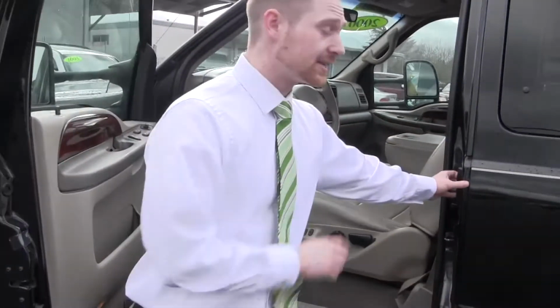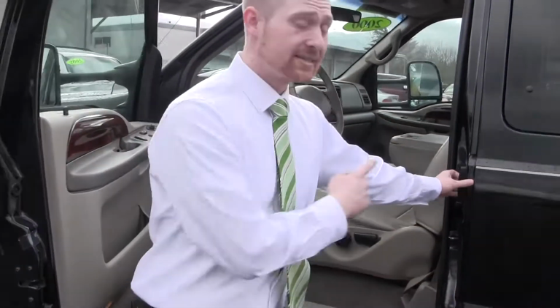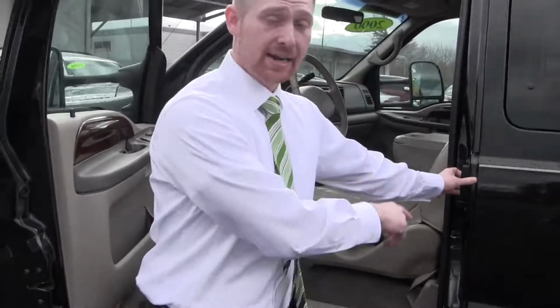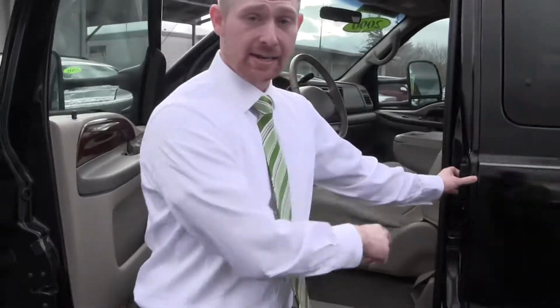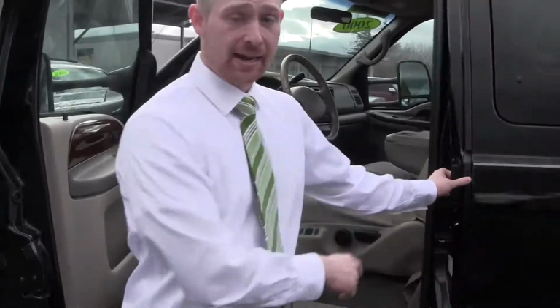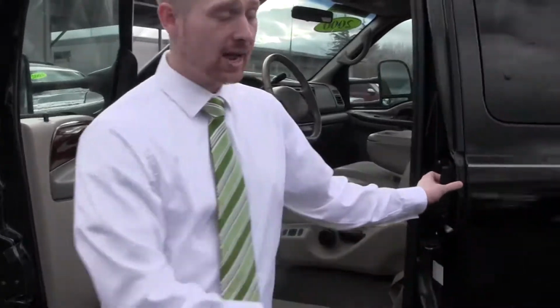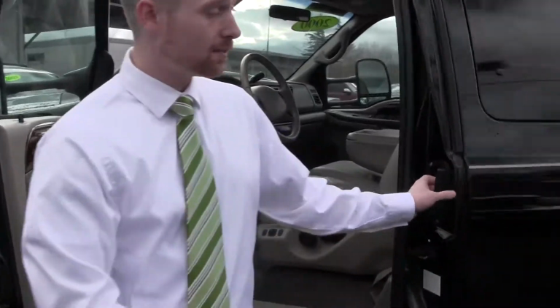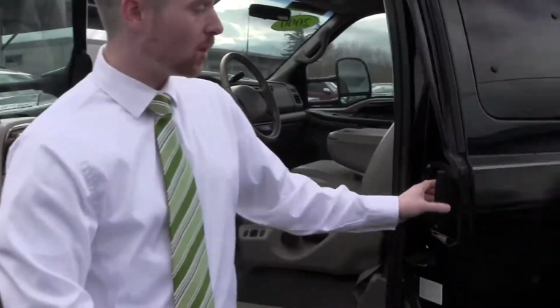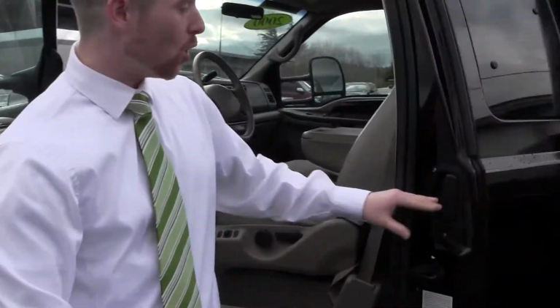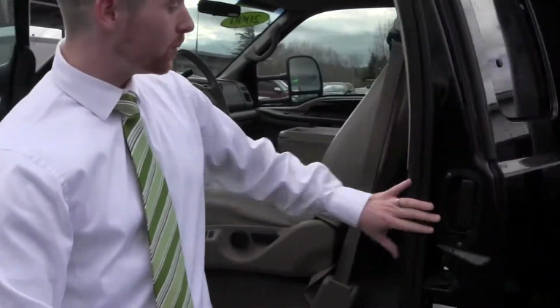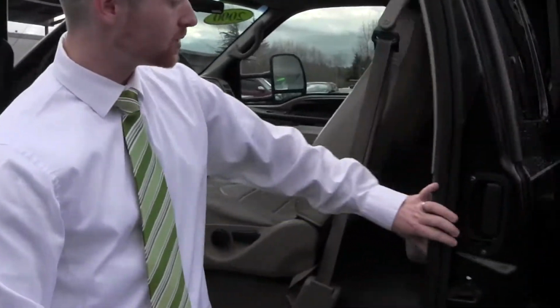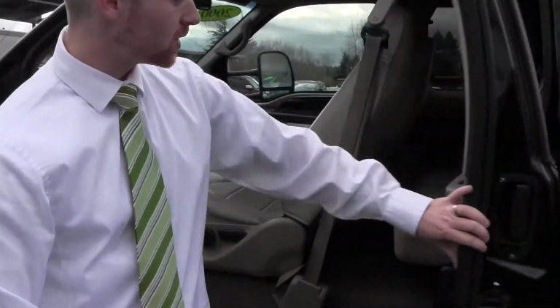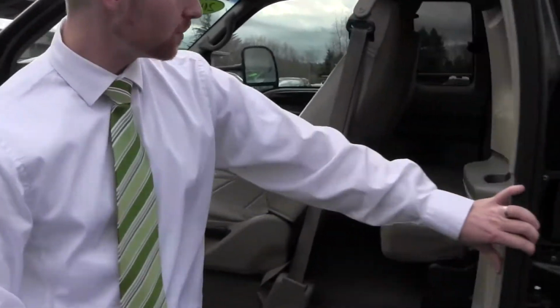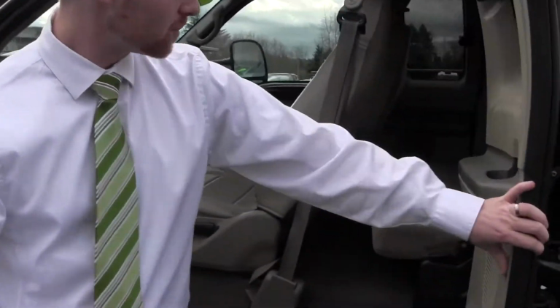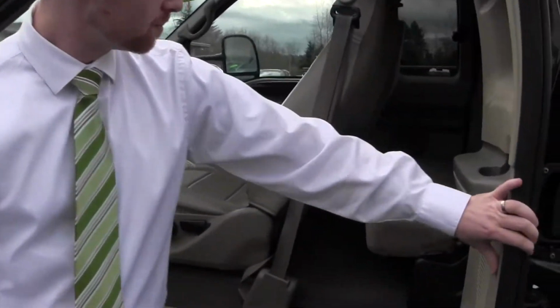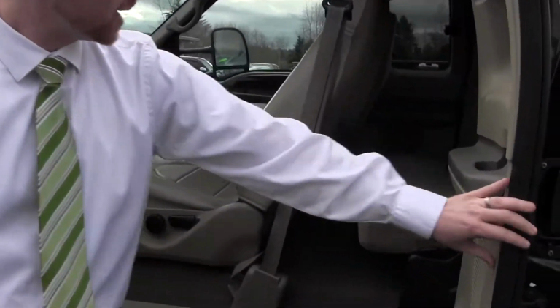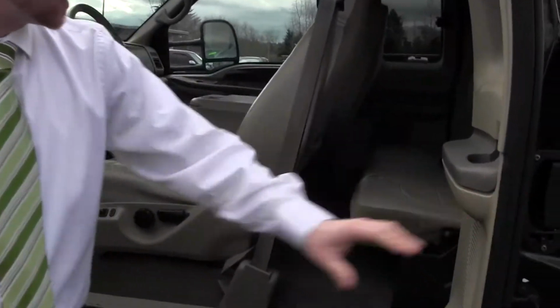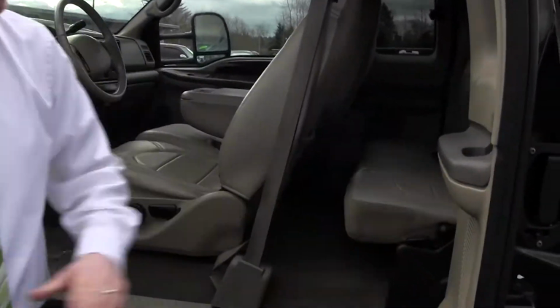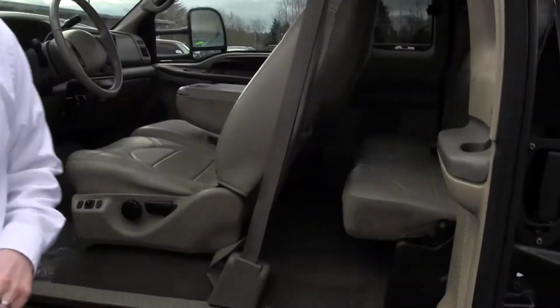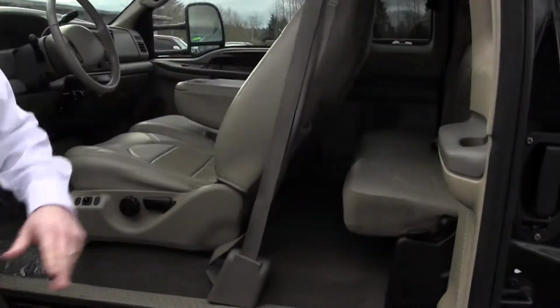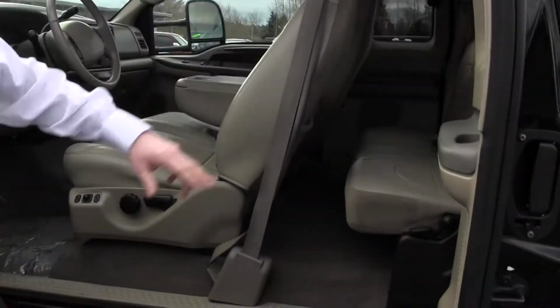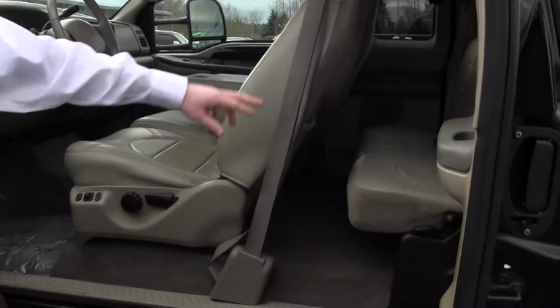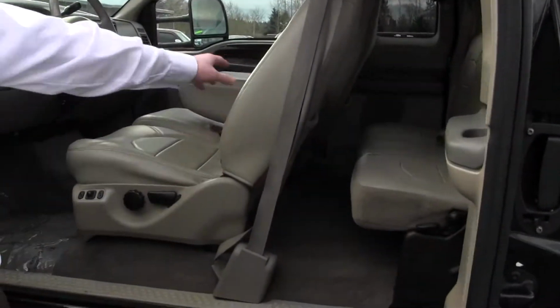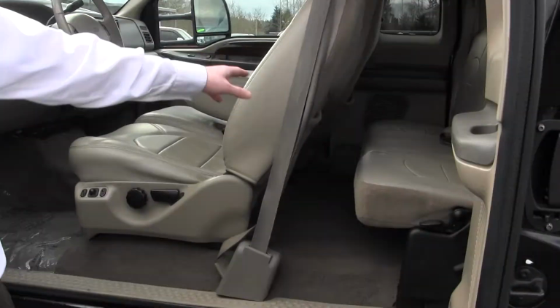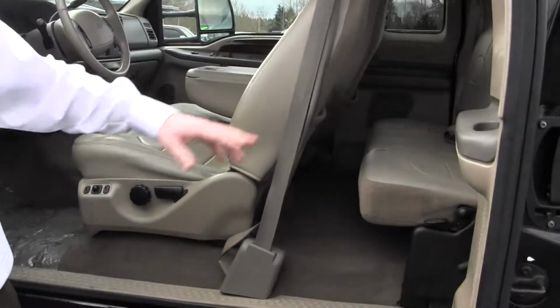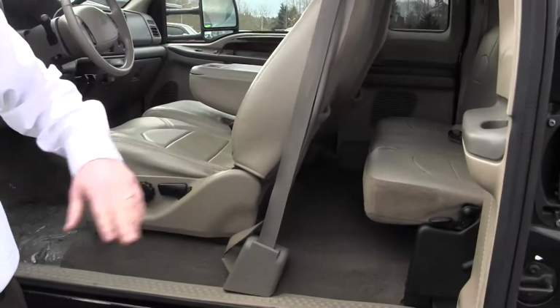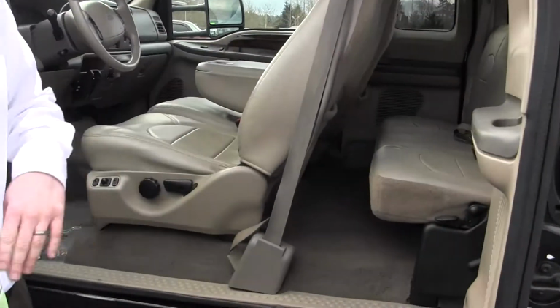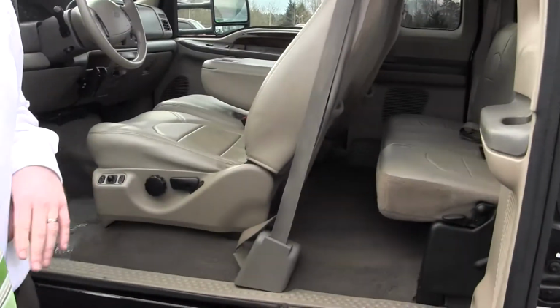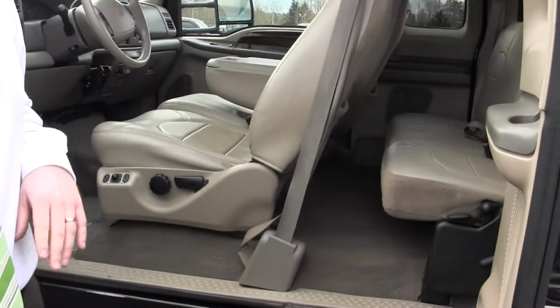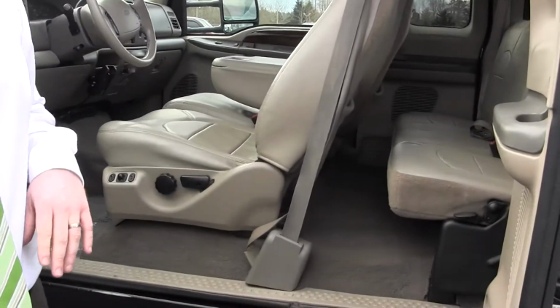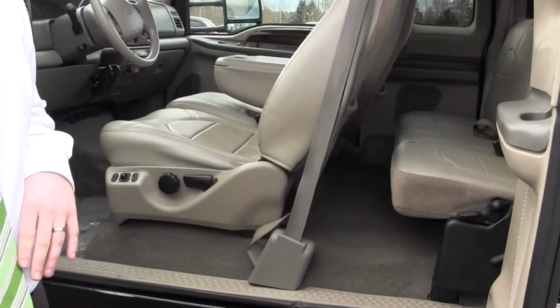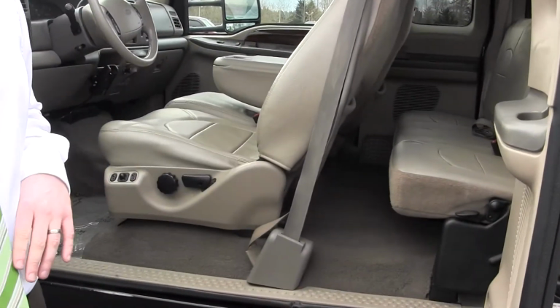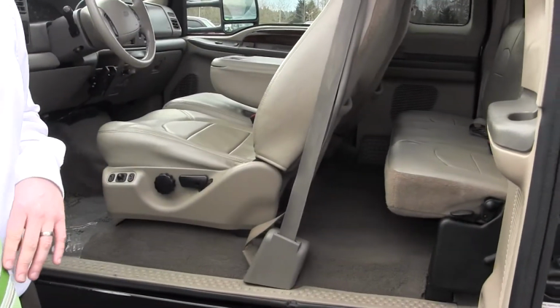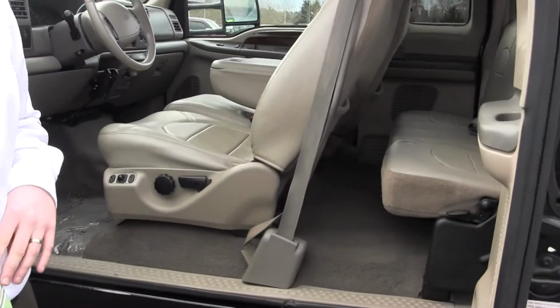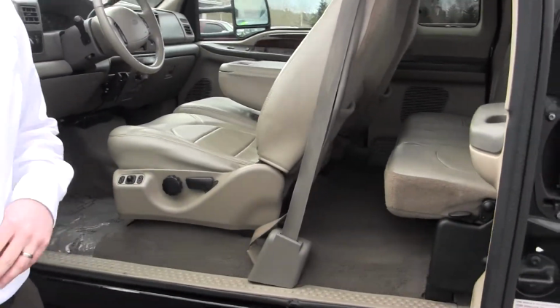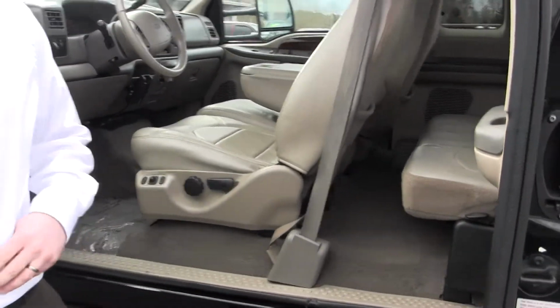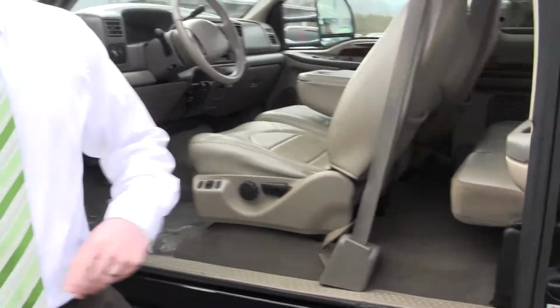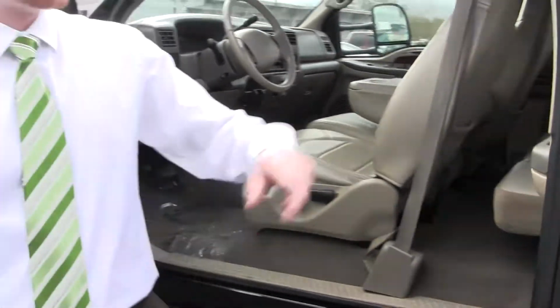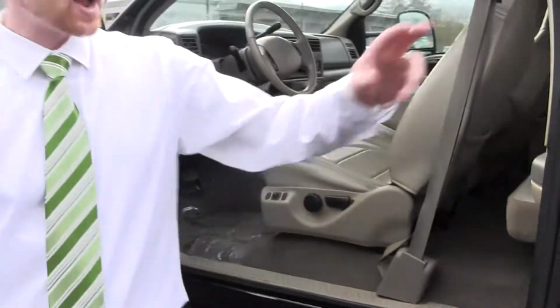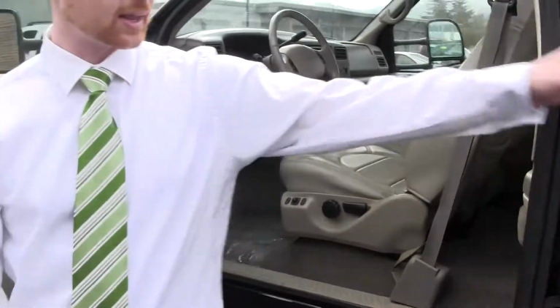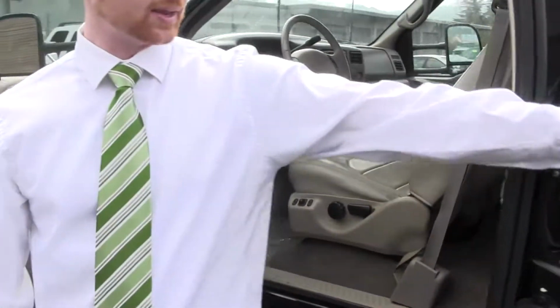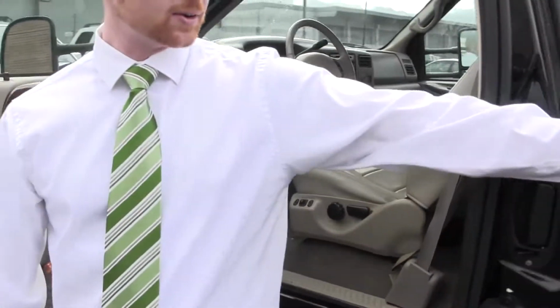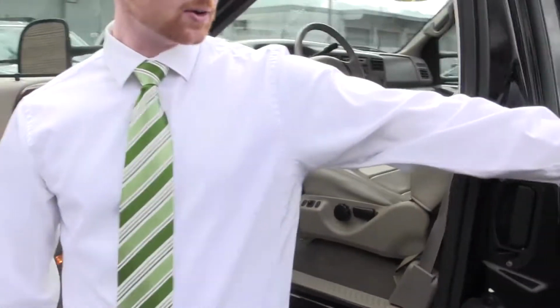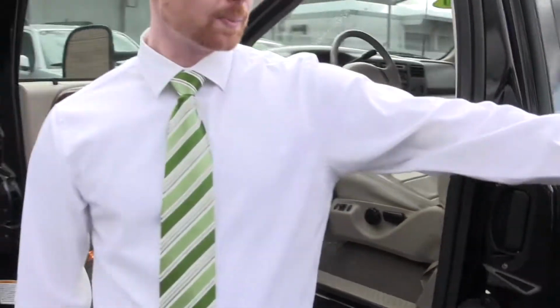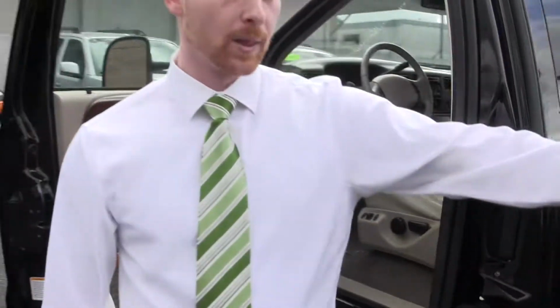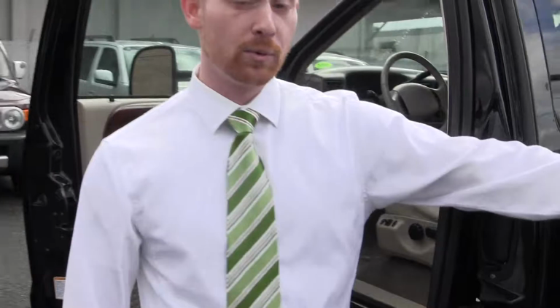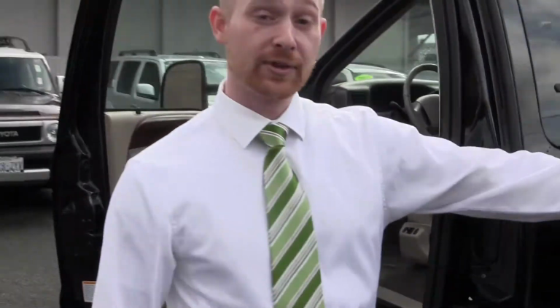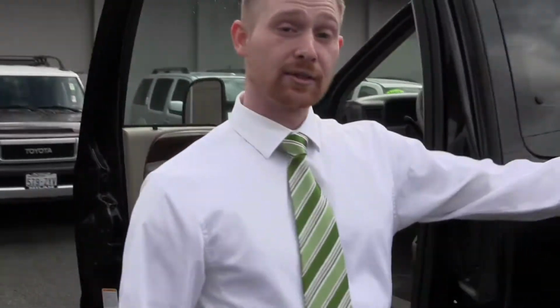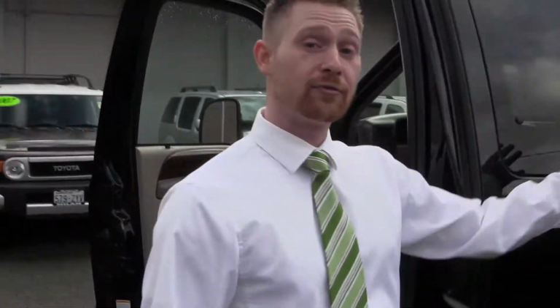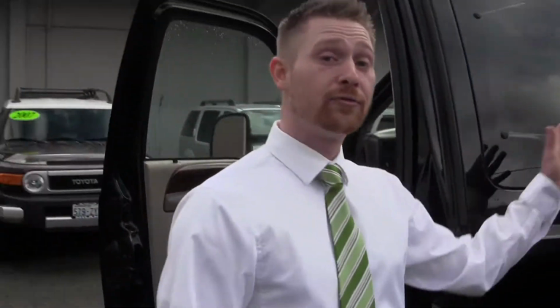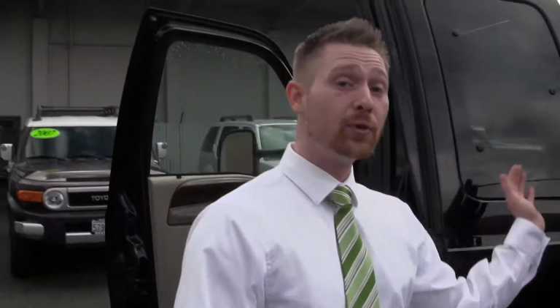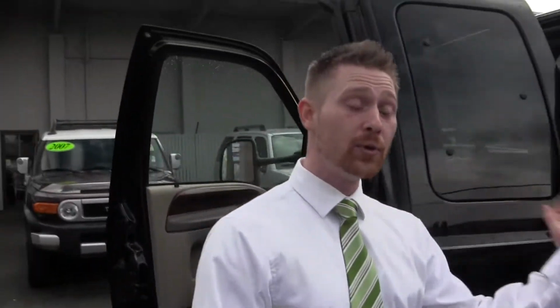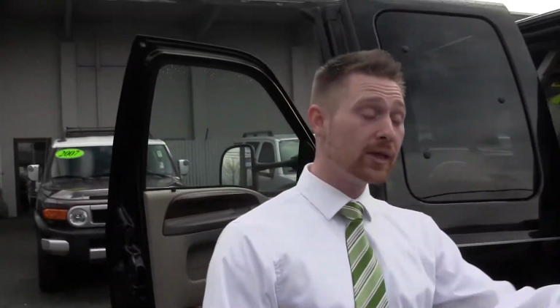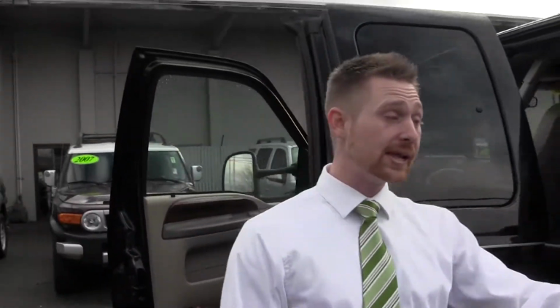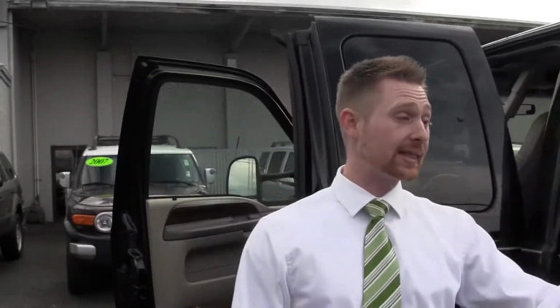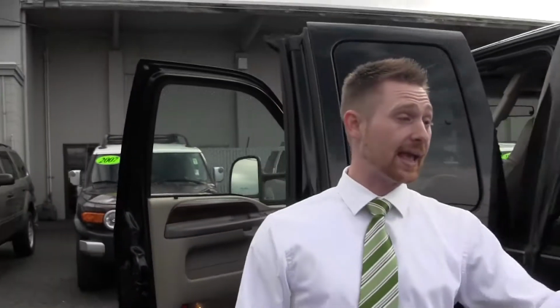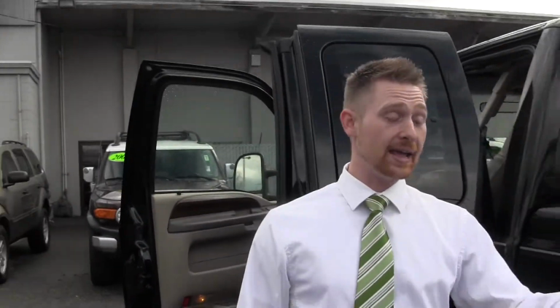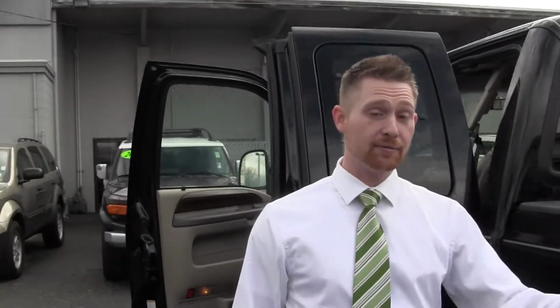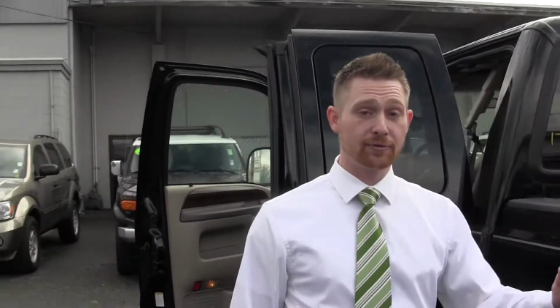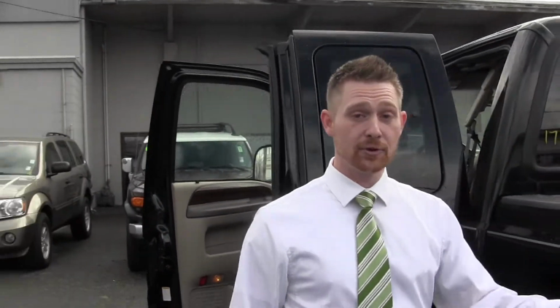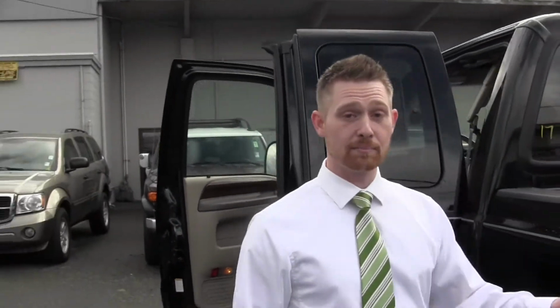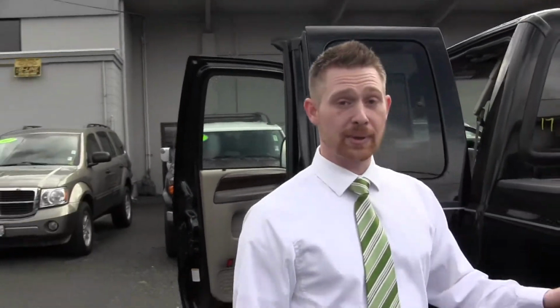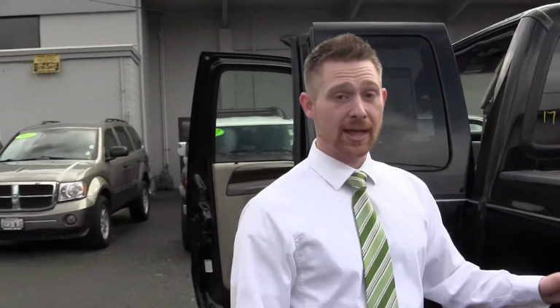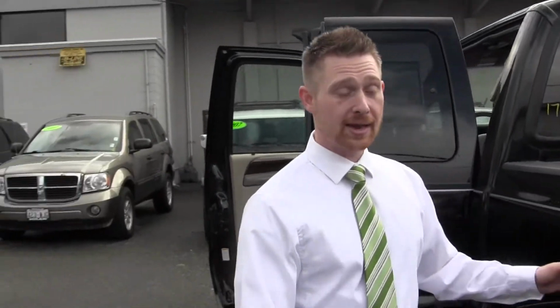It's an extended cab that opens up to make it easy to get in and out of that back seat. Back here, we've got the full-length 8-foot bed.